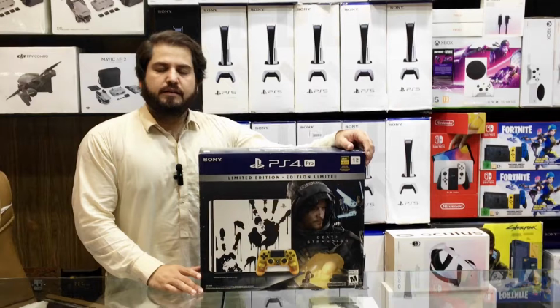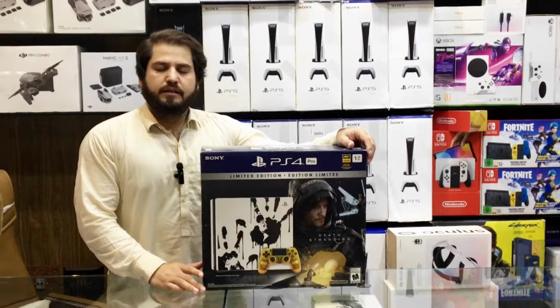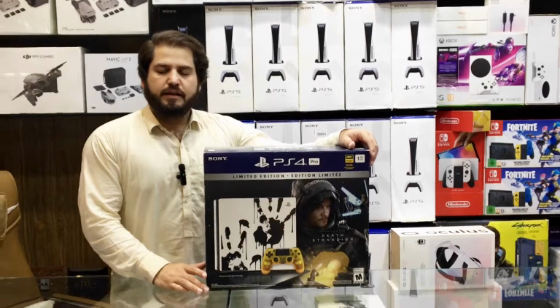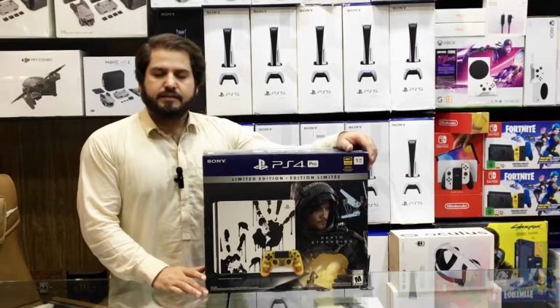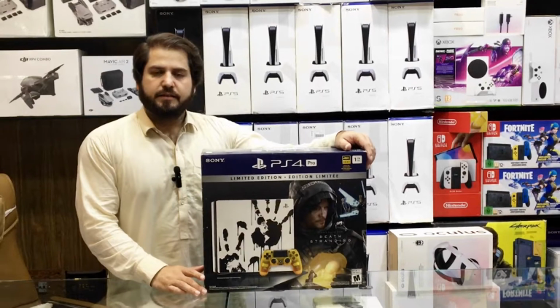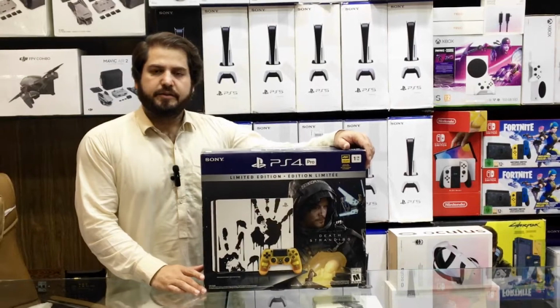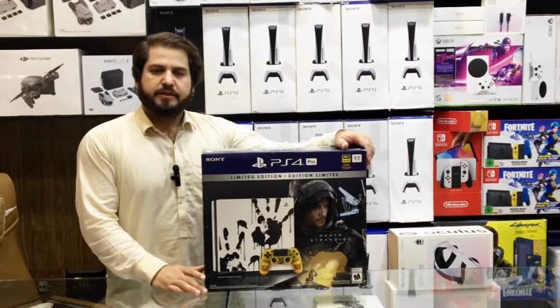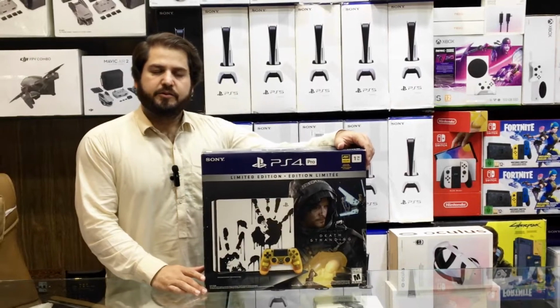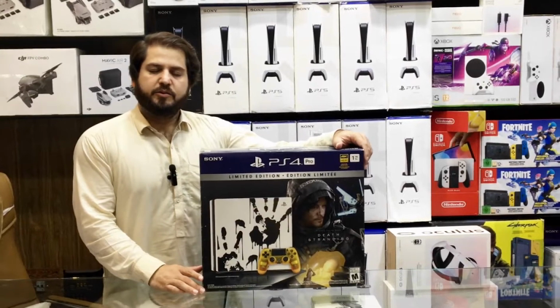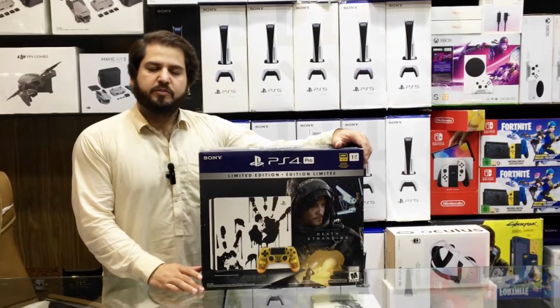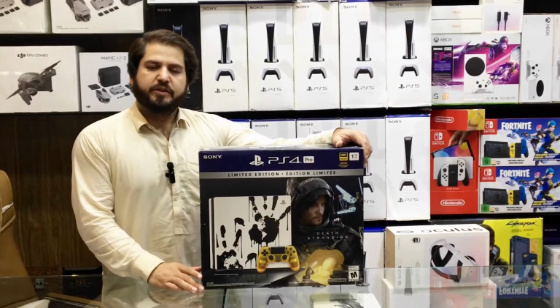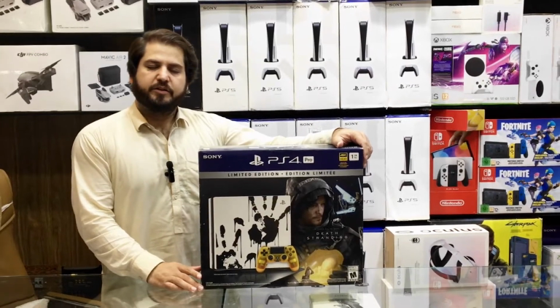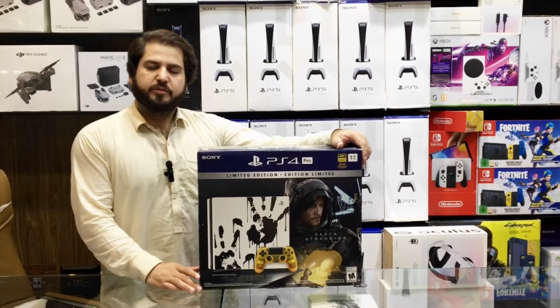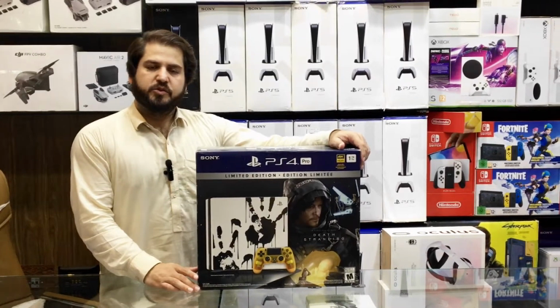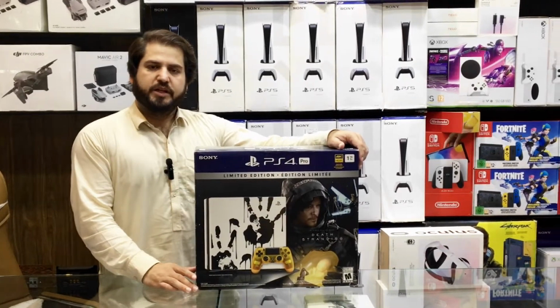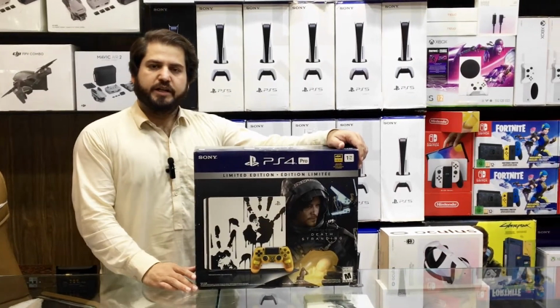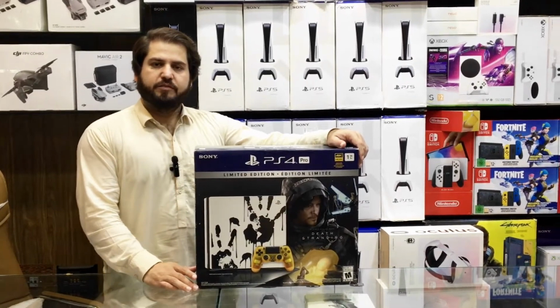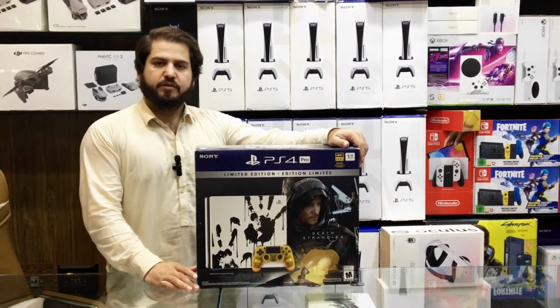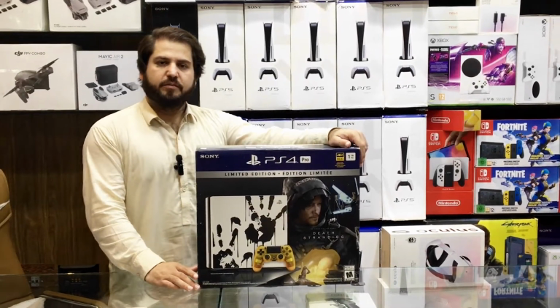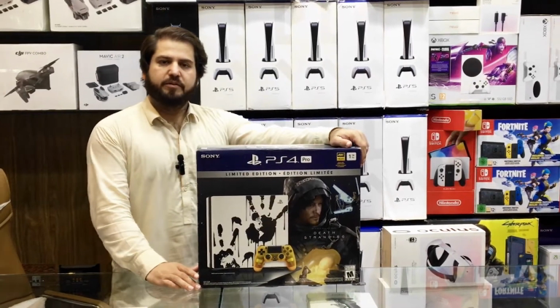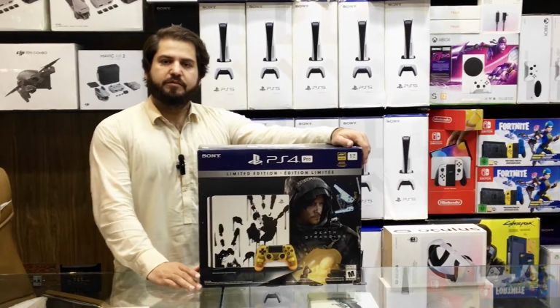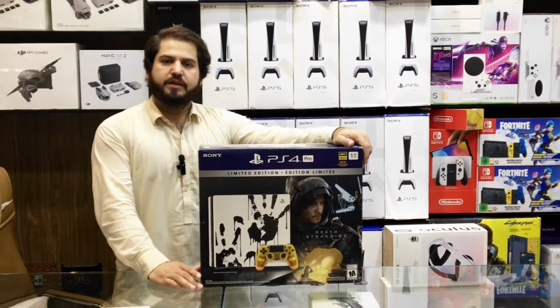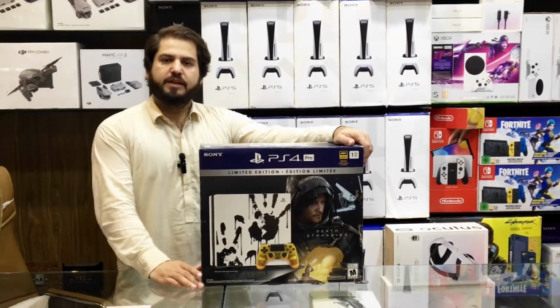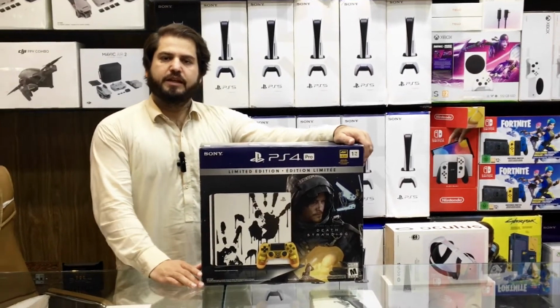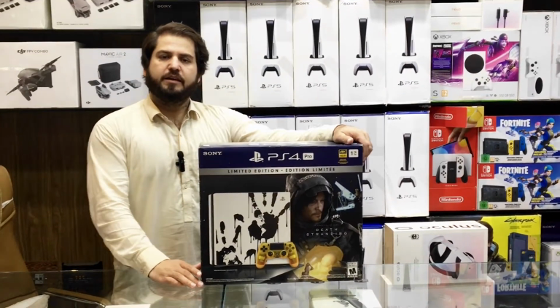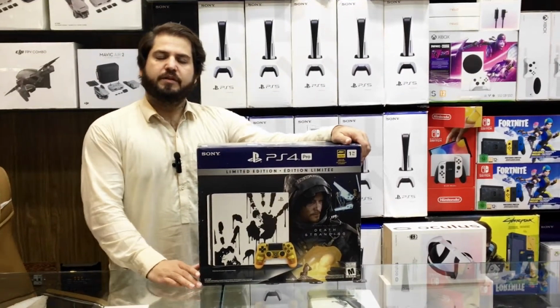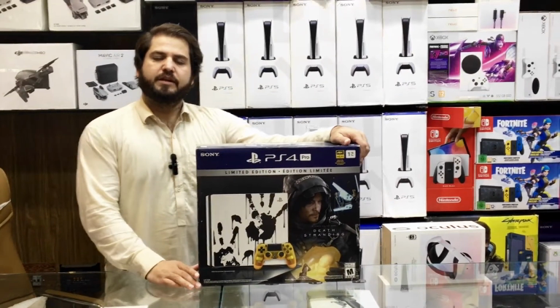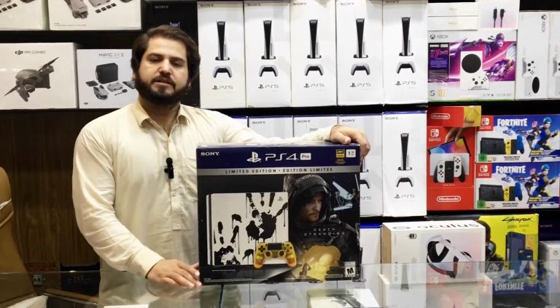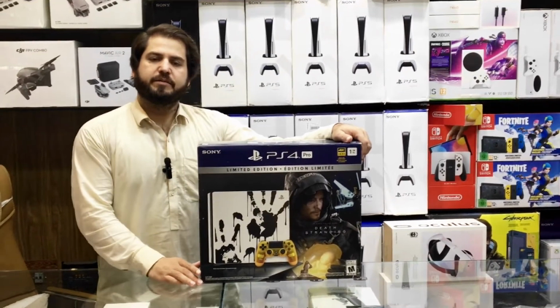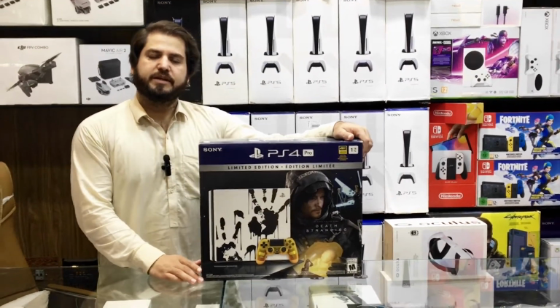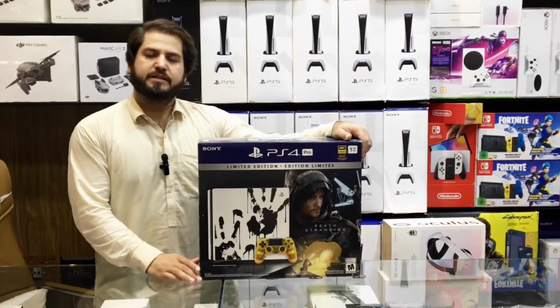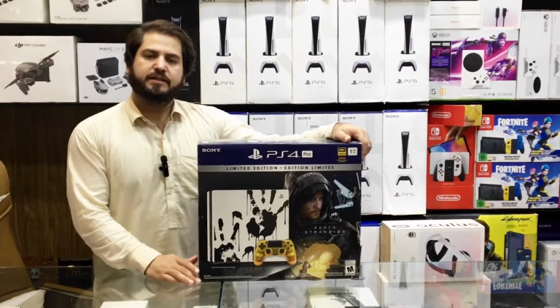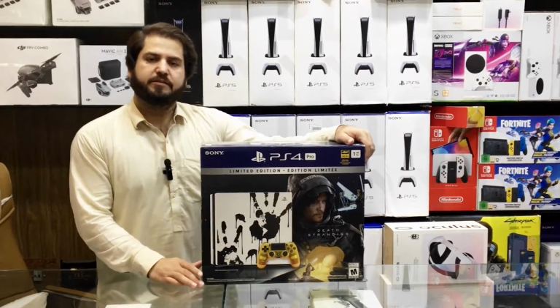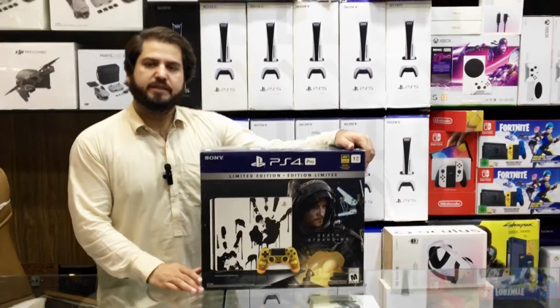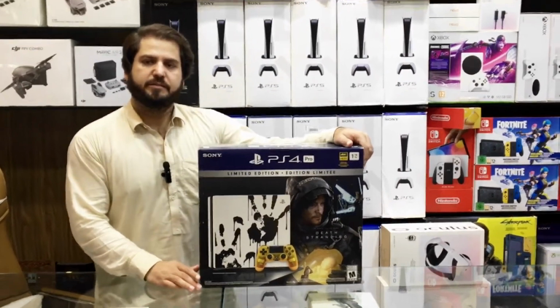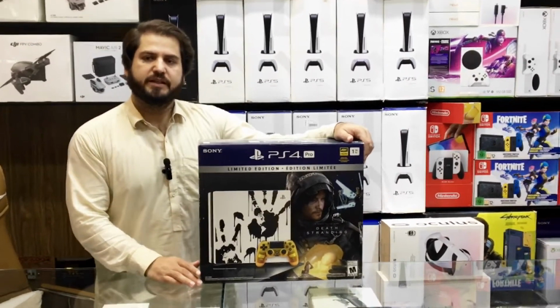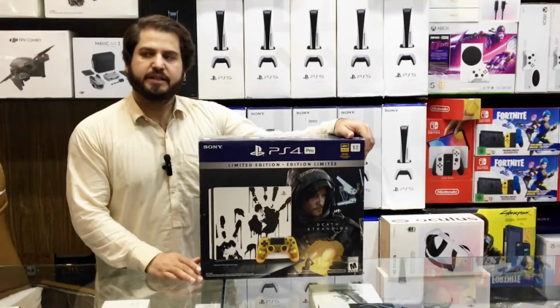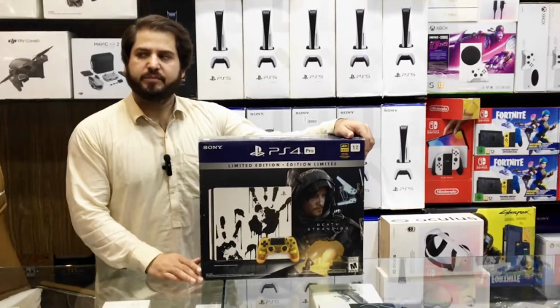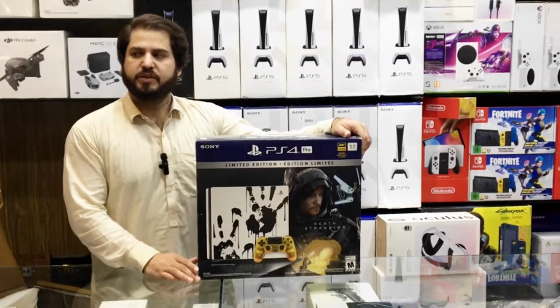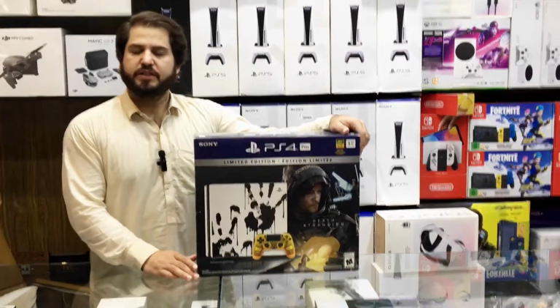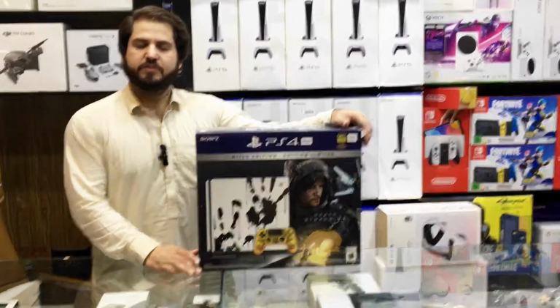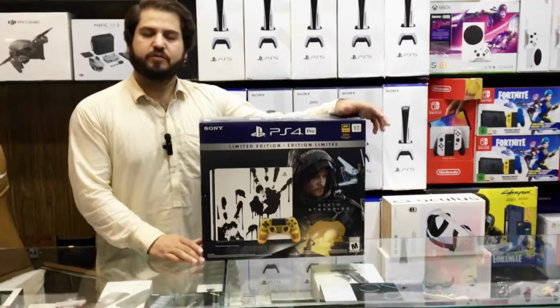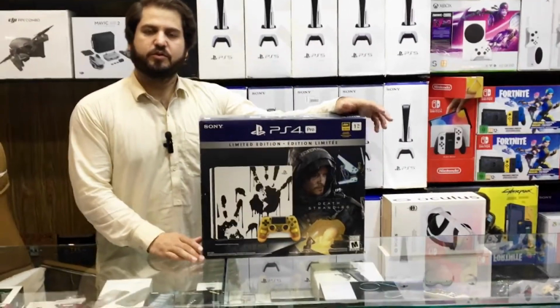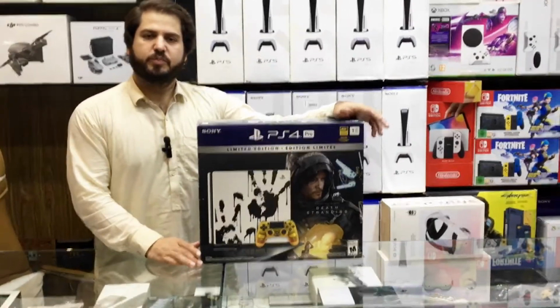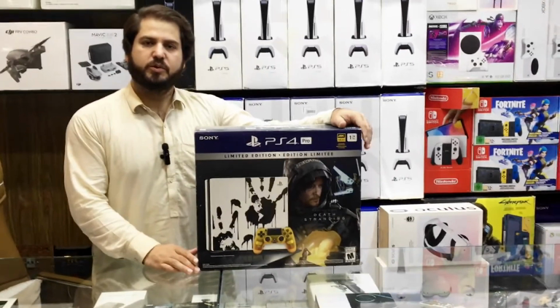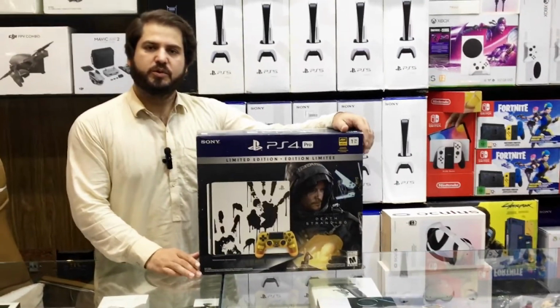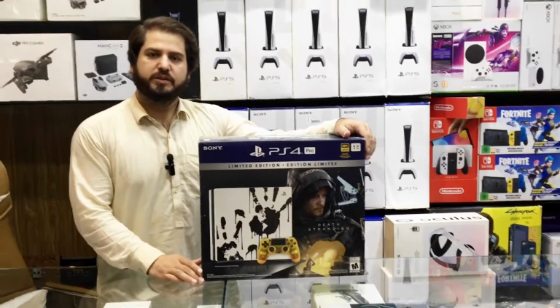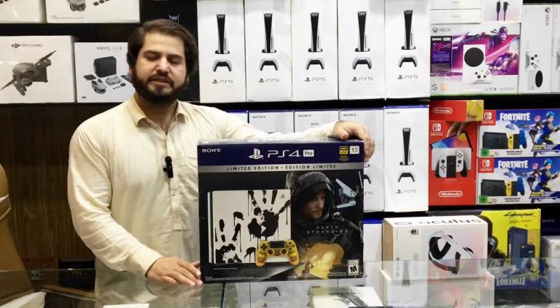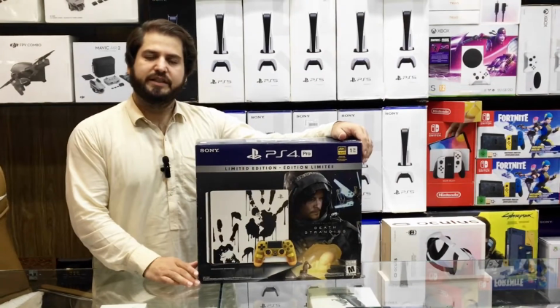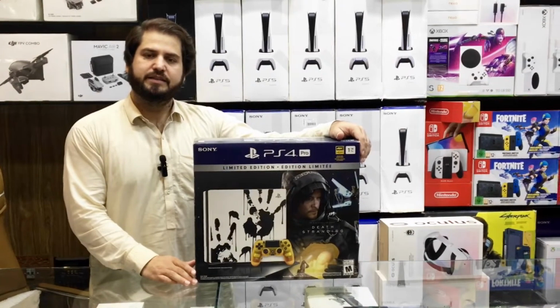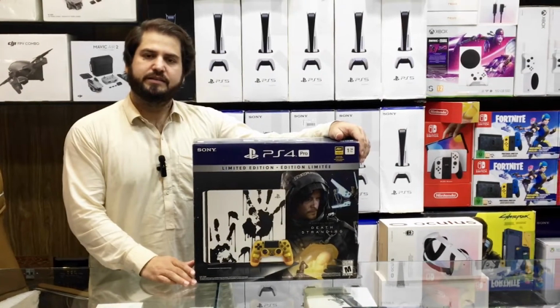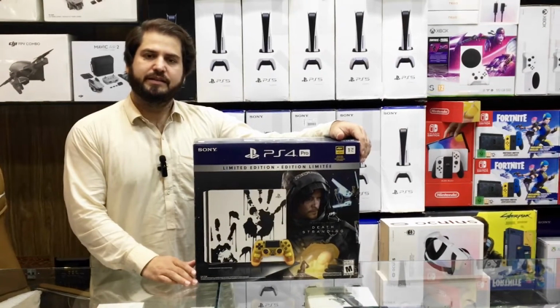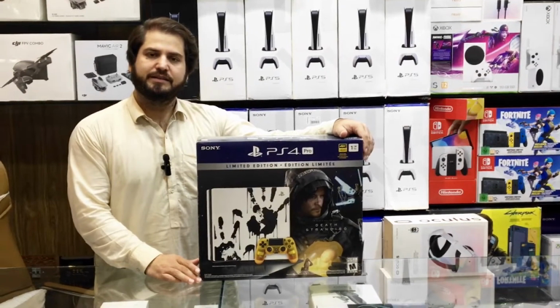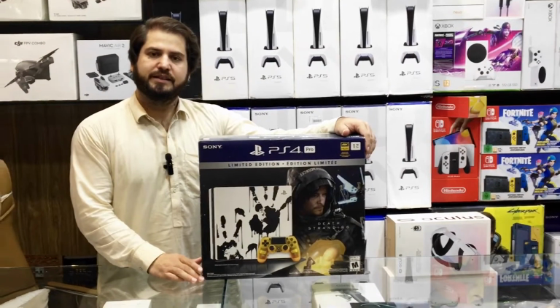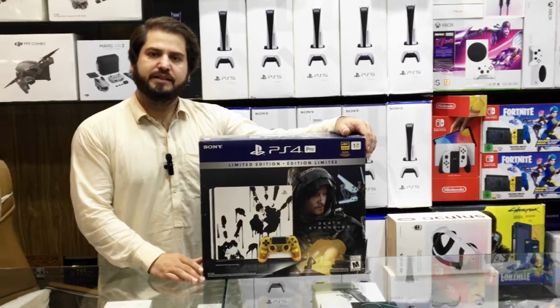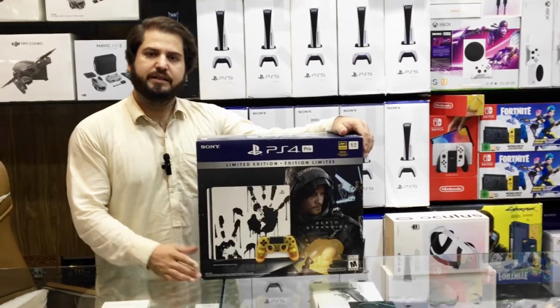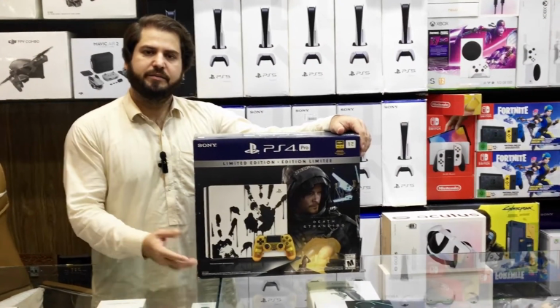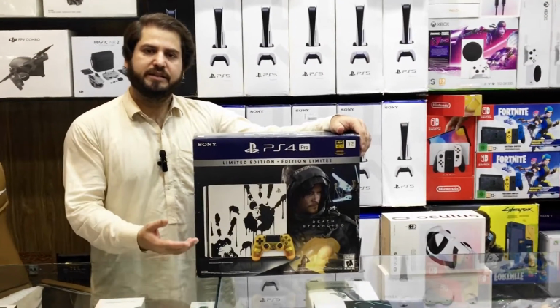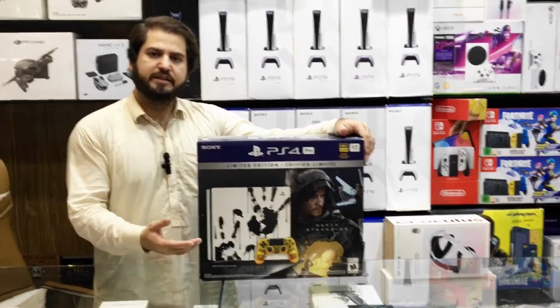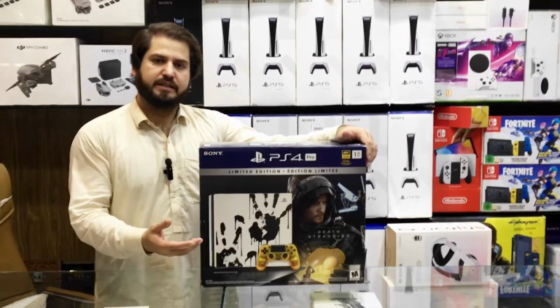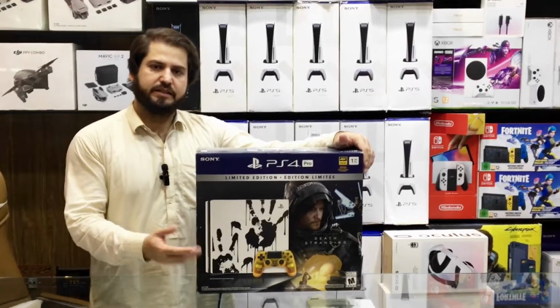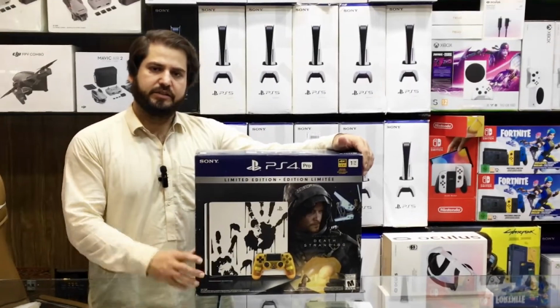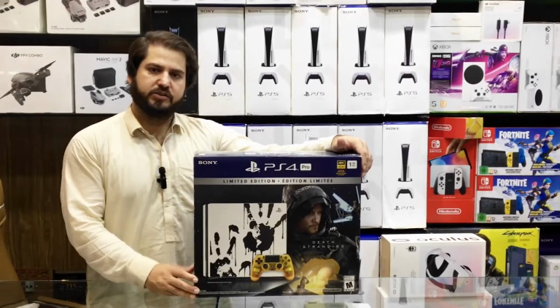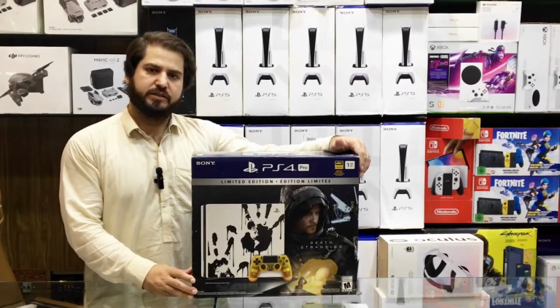Assalamu alaikum, I am Mujahid from Naveed Games. Today we have available for you the PS4 Pro Death Stranding Limited Edition.